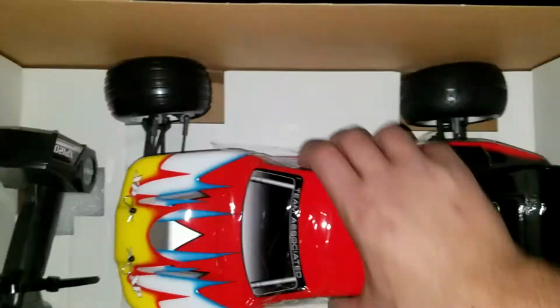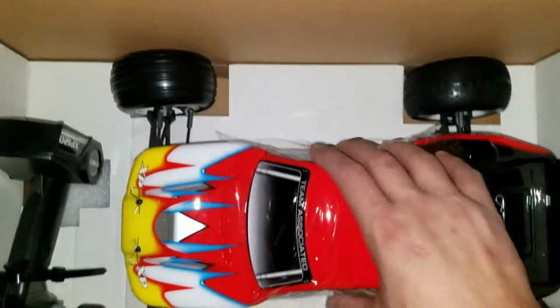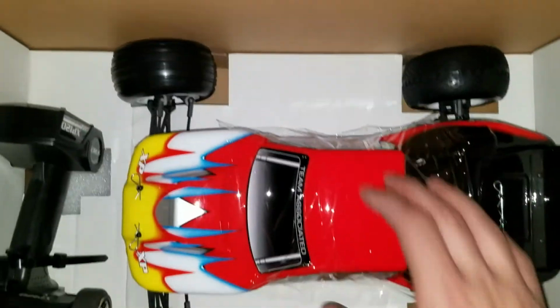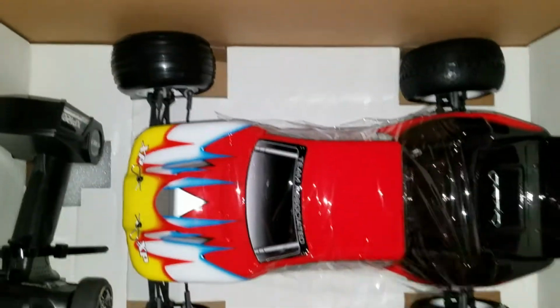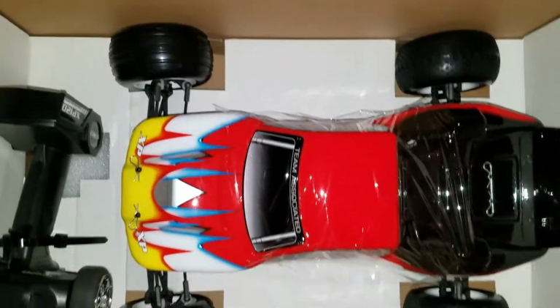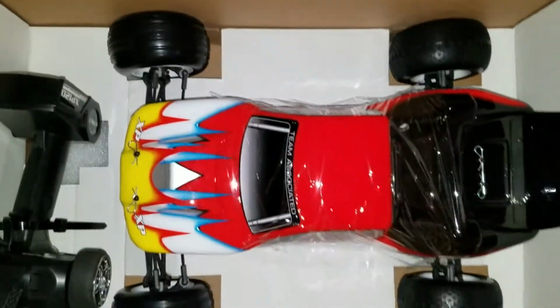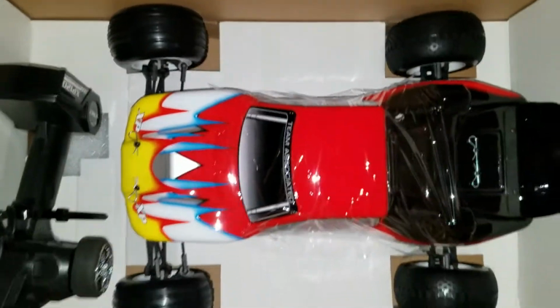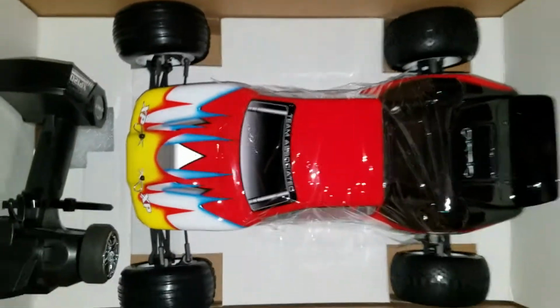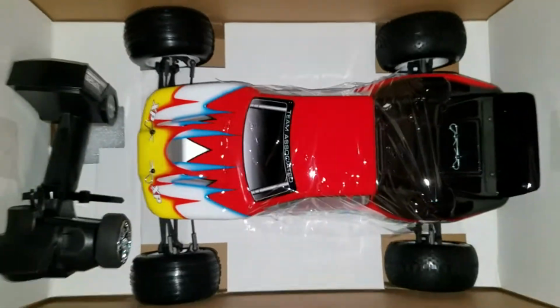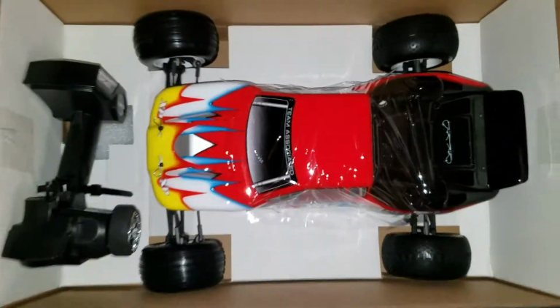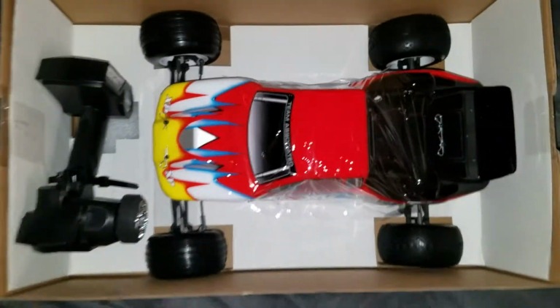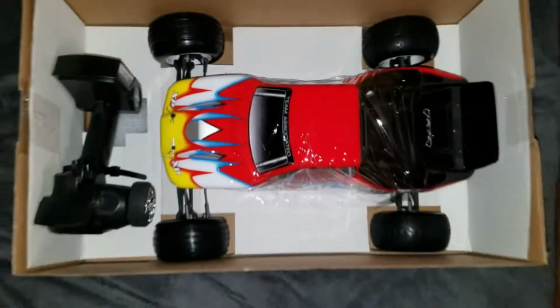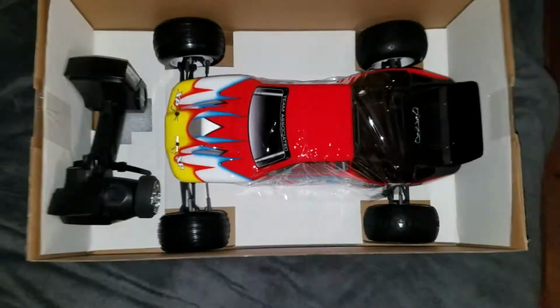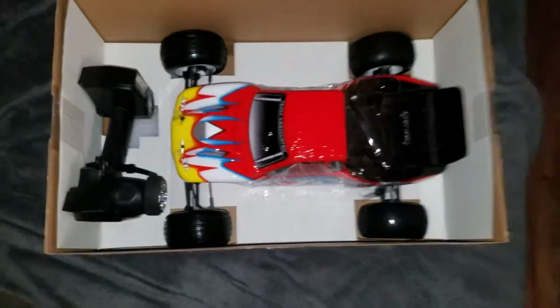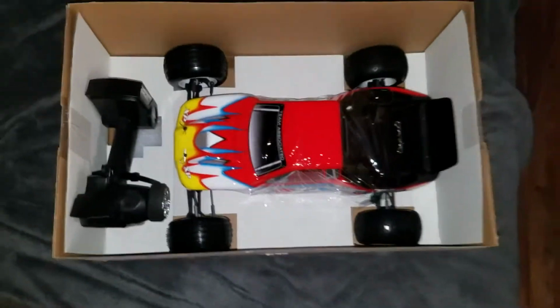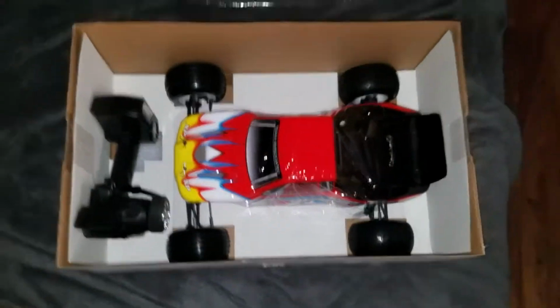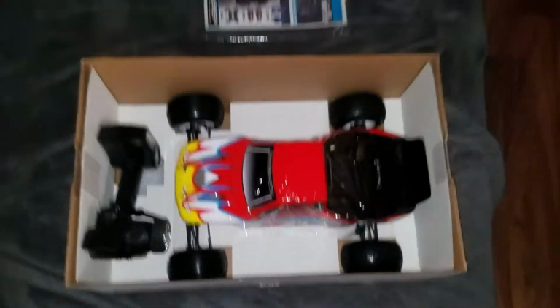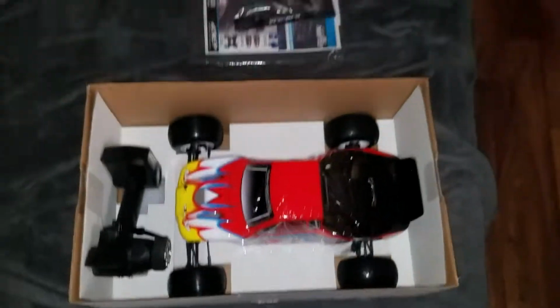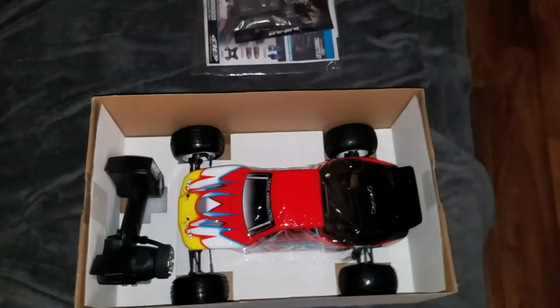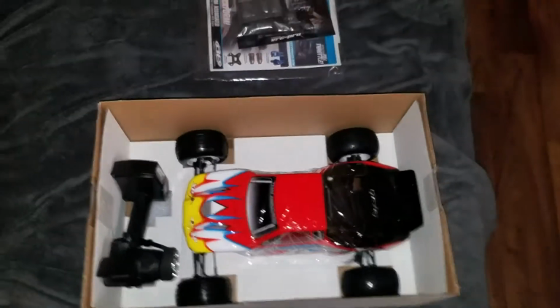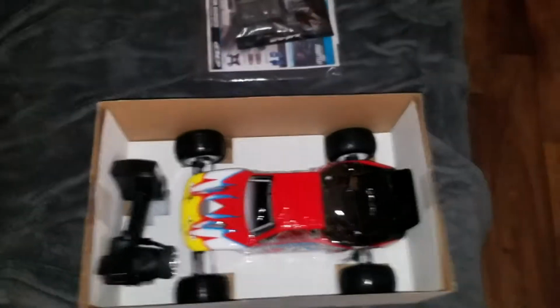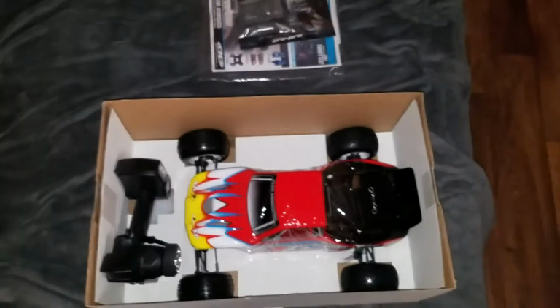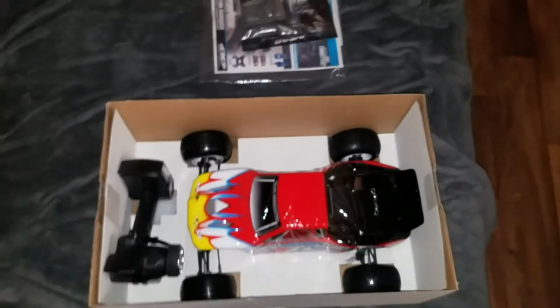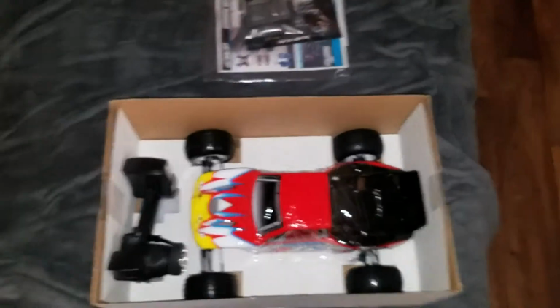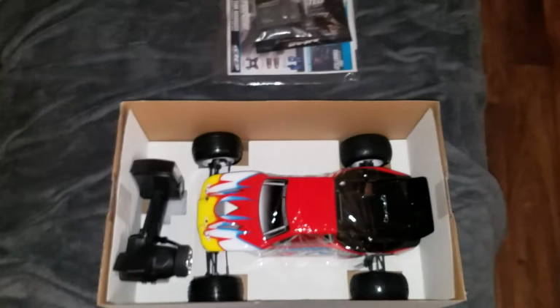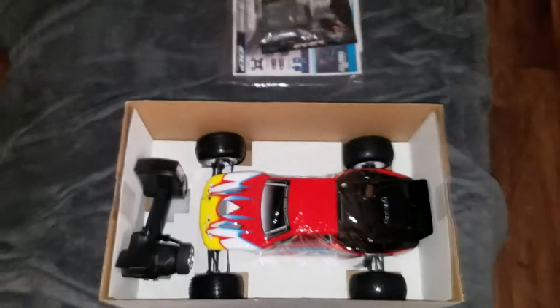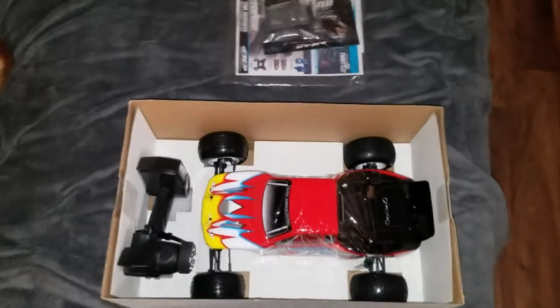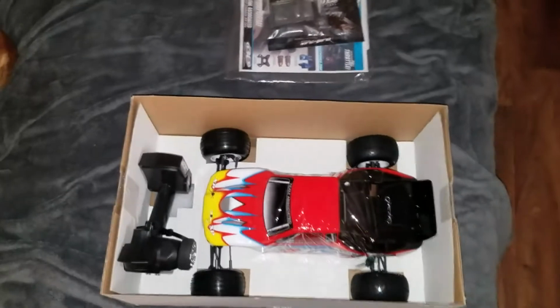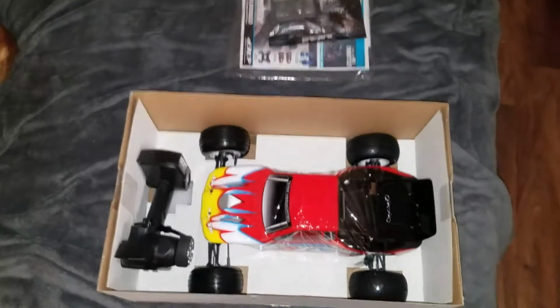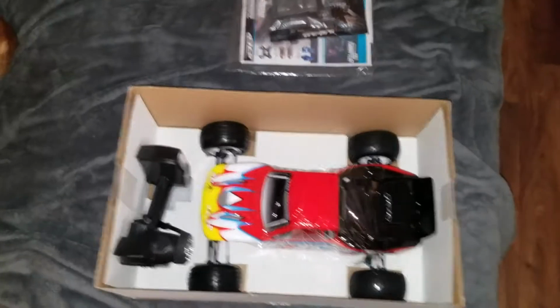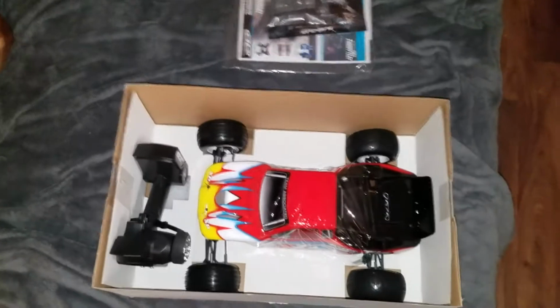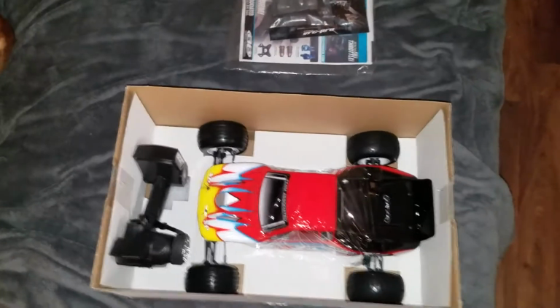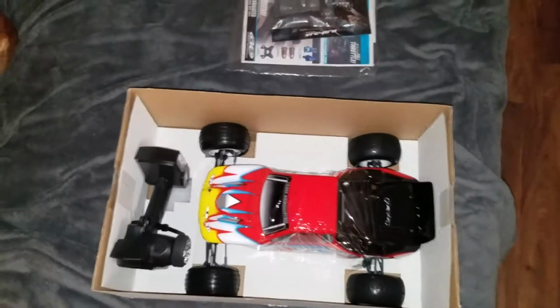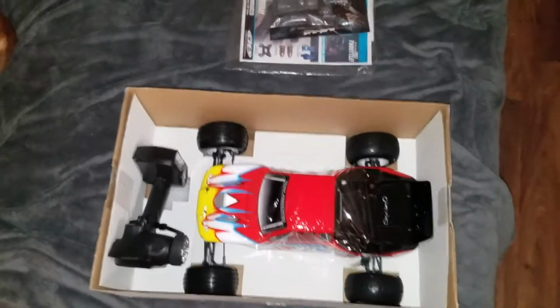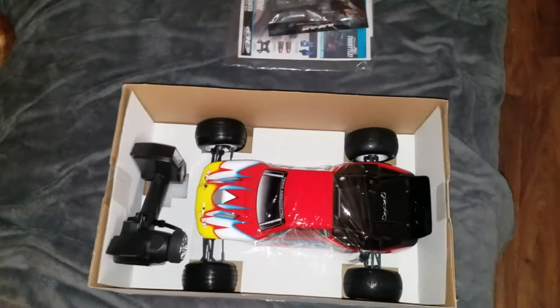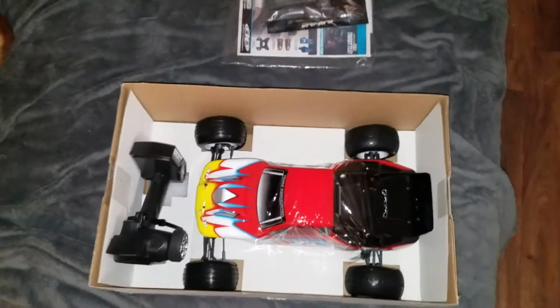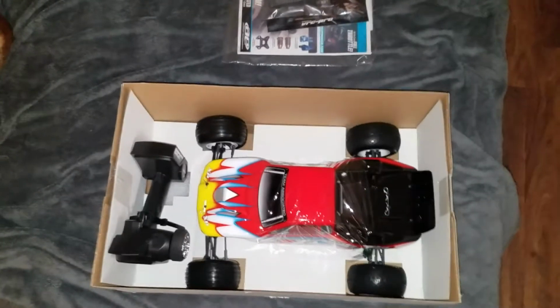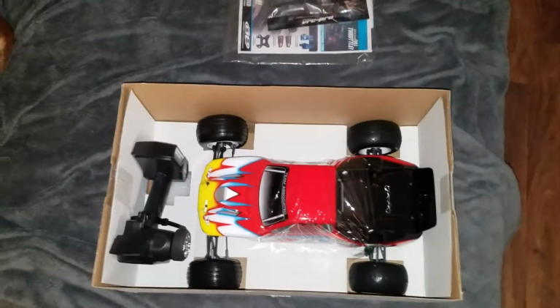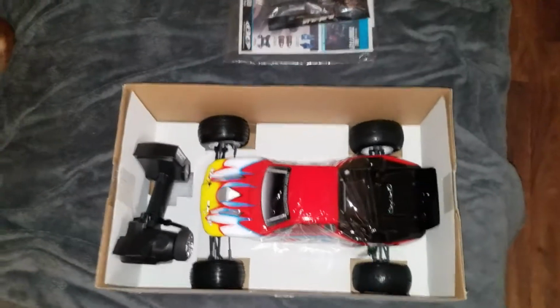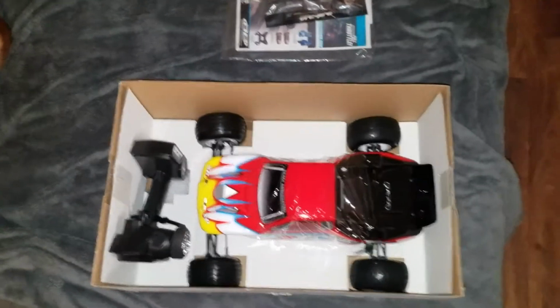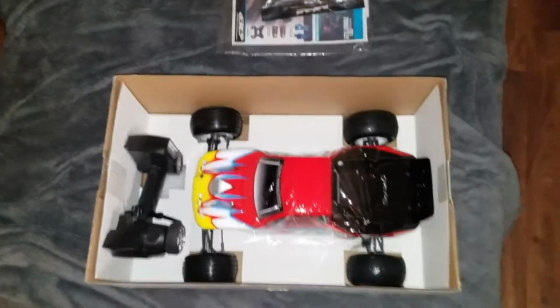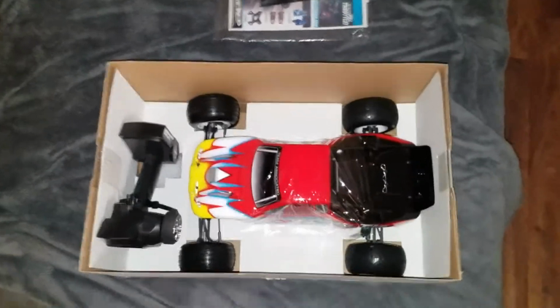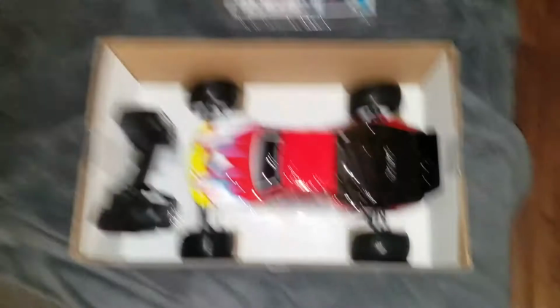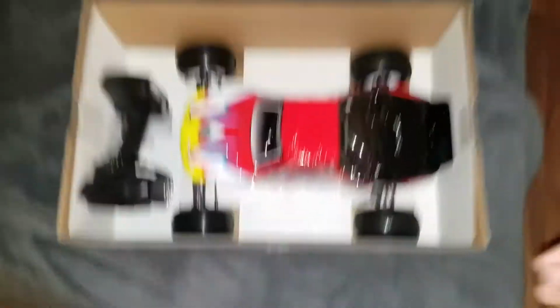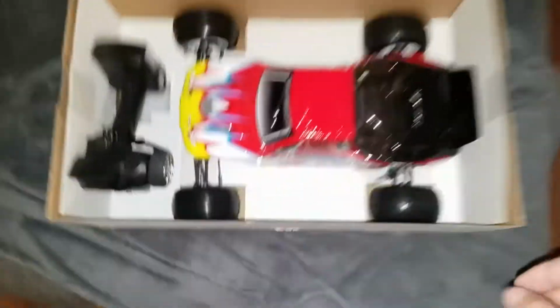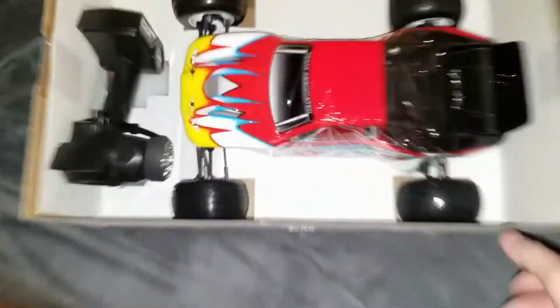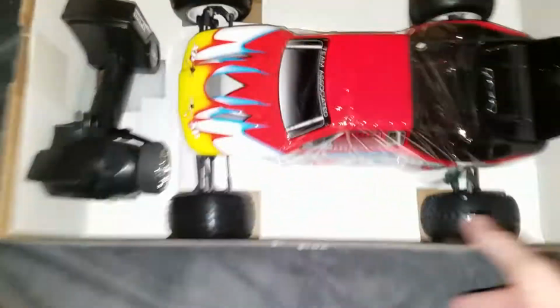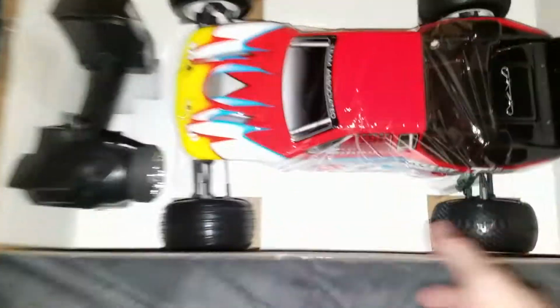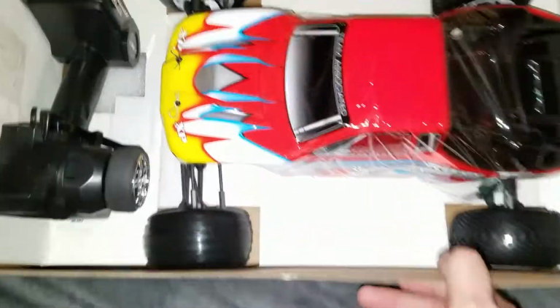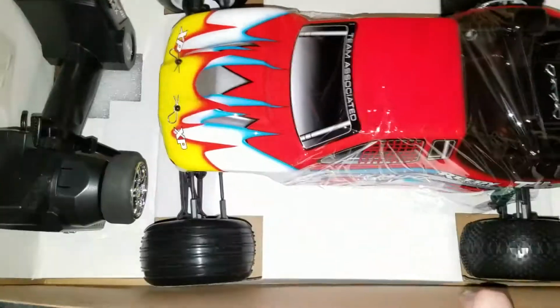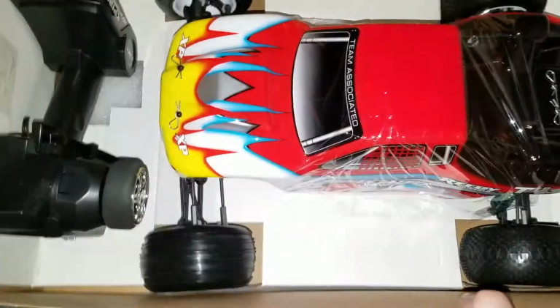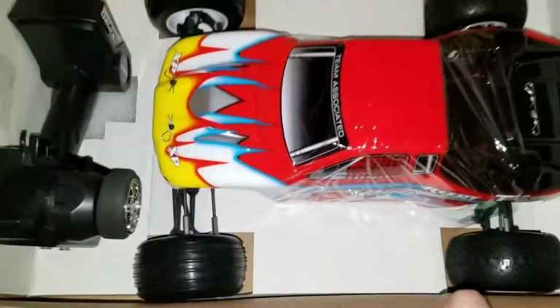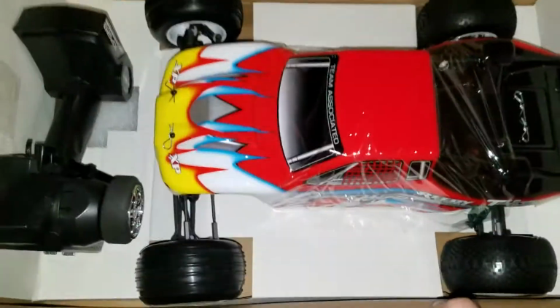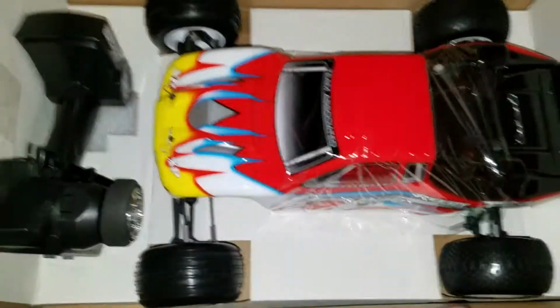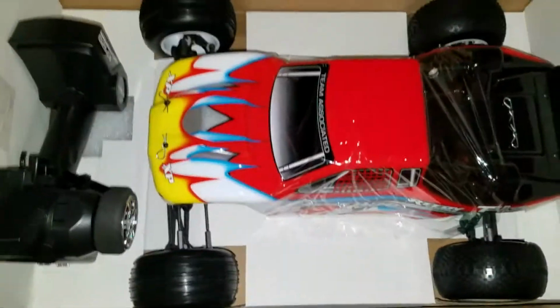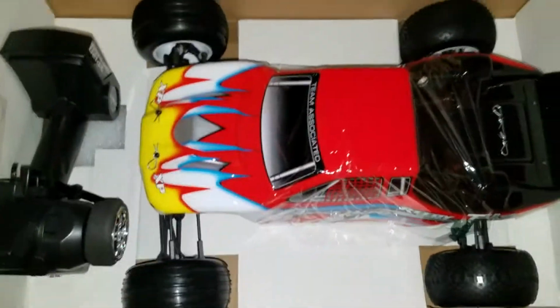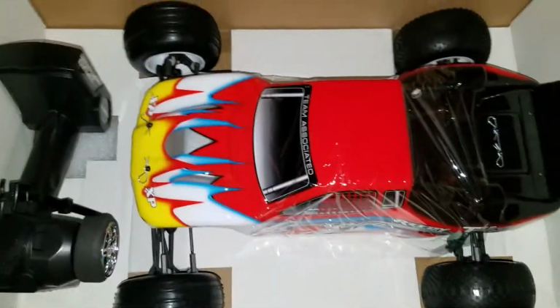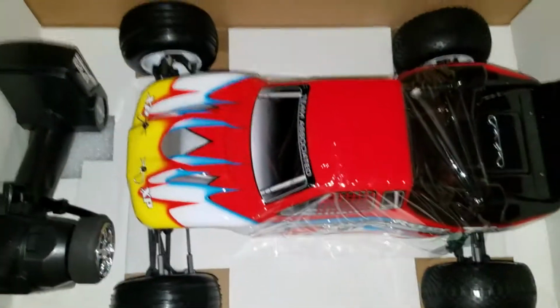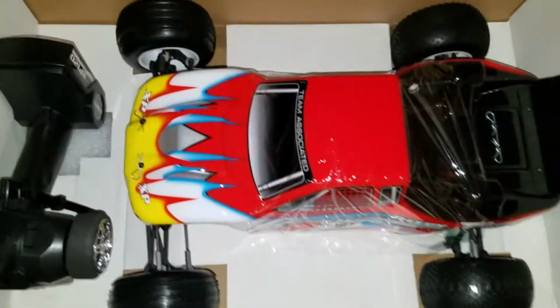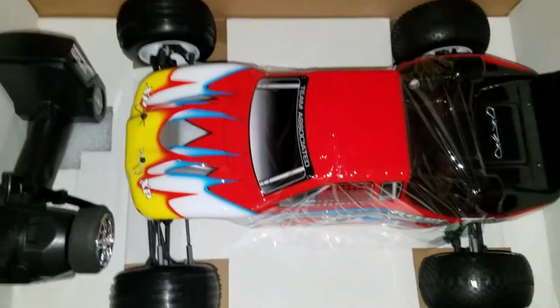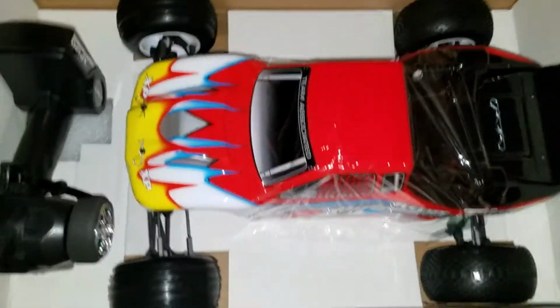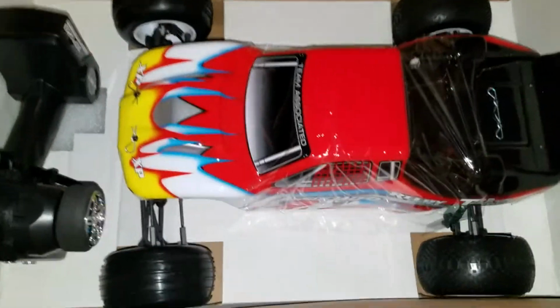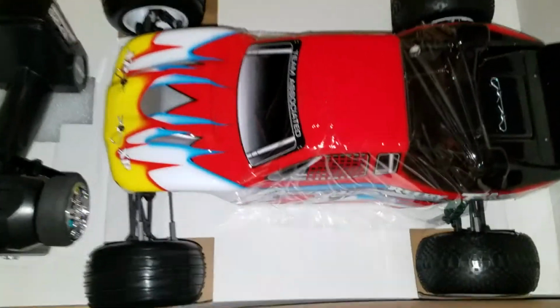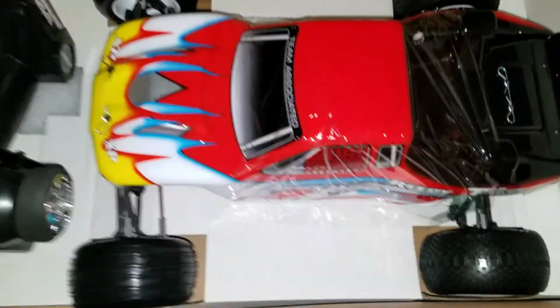I'm going to change the body — I can paint my own scheme, like the rest of my cars. But this would be a great little stadium truck to have.